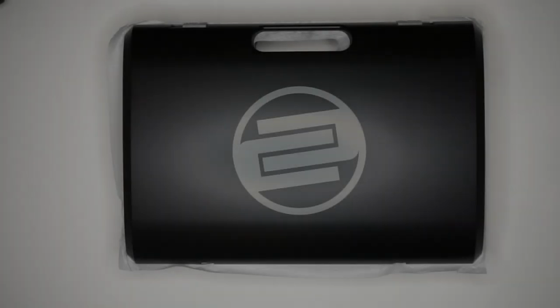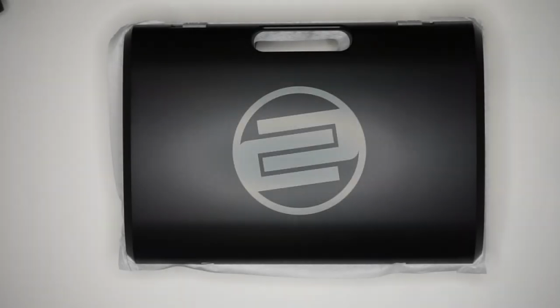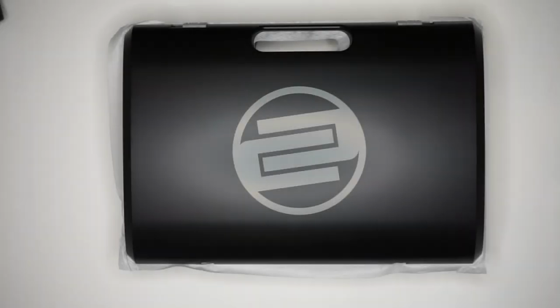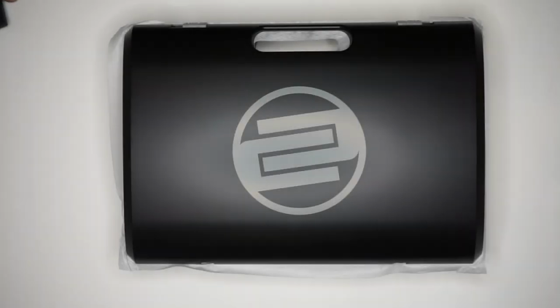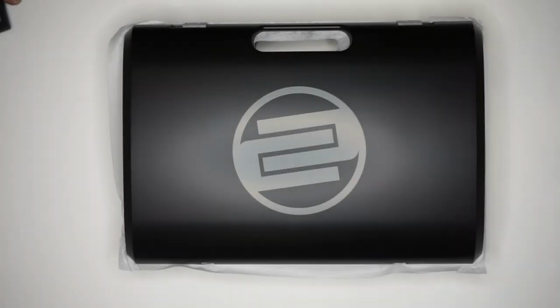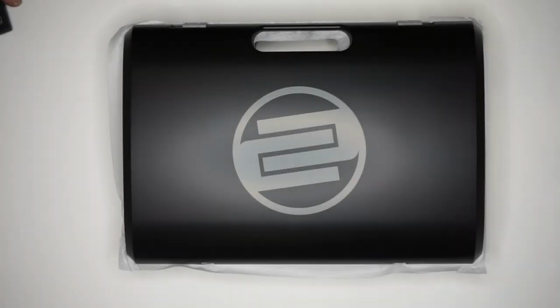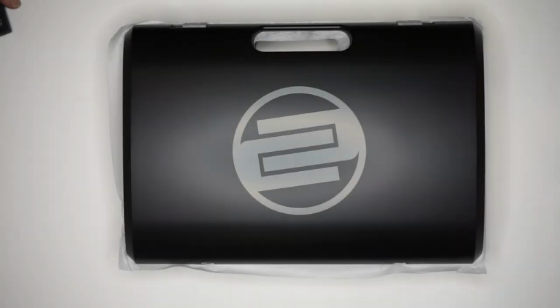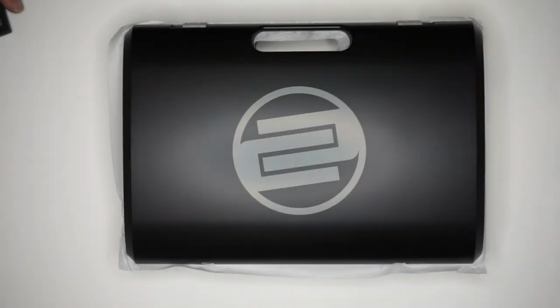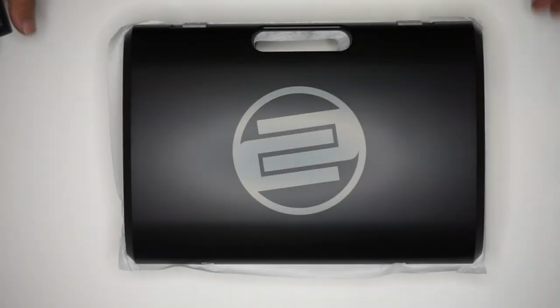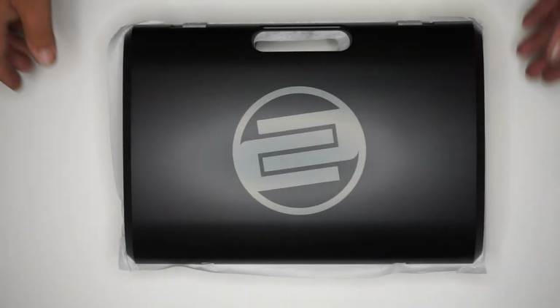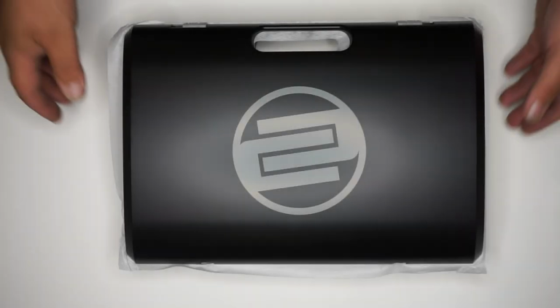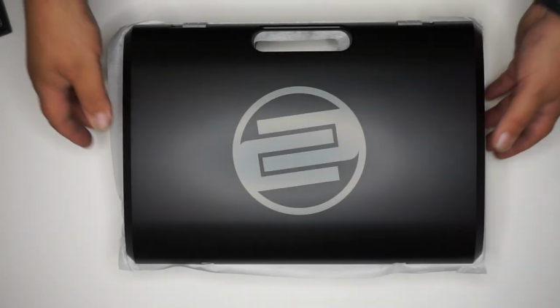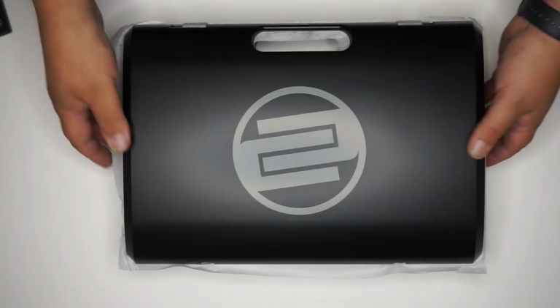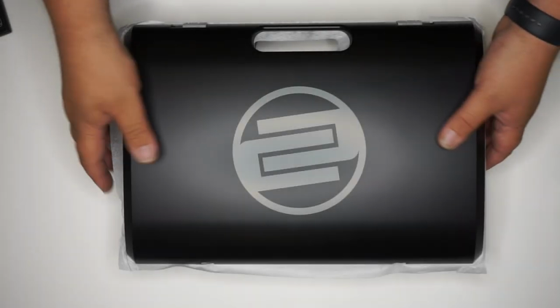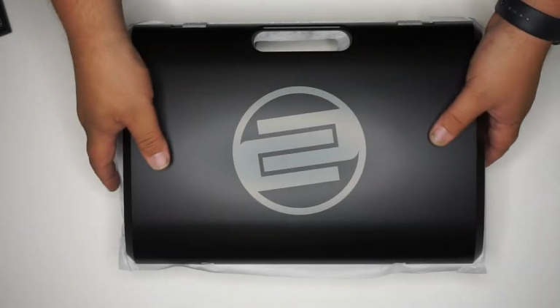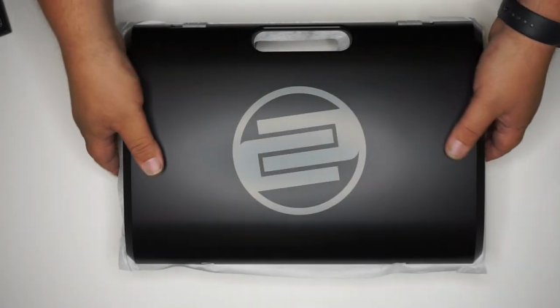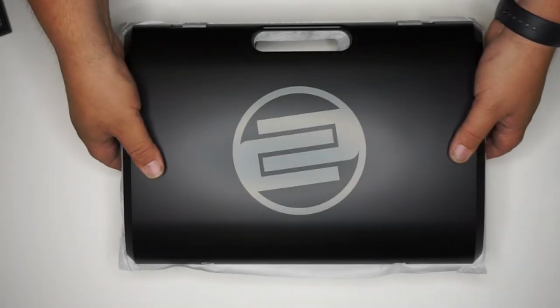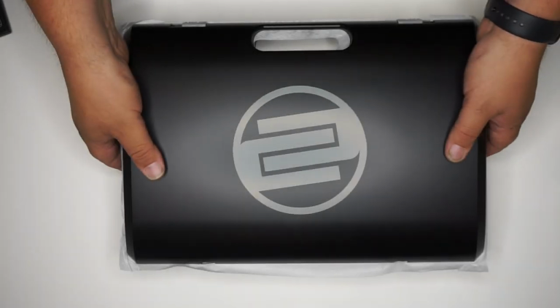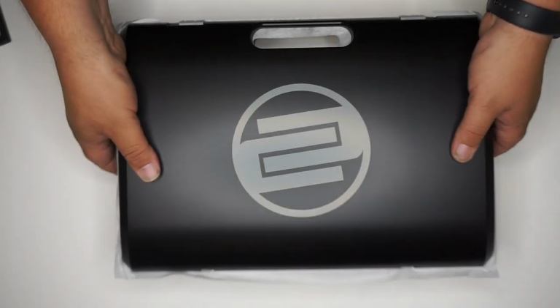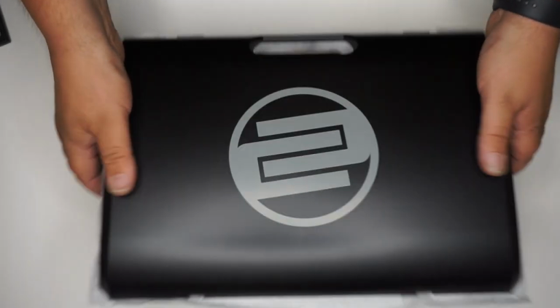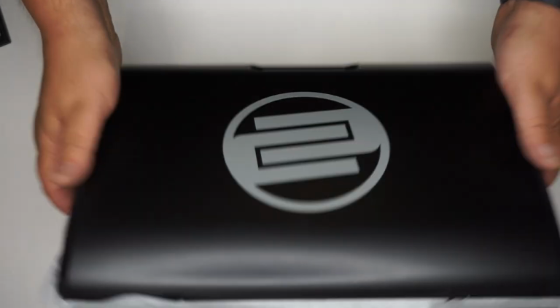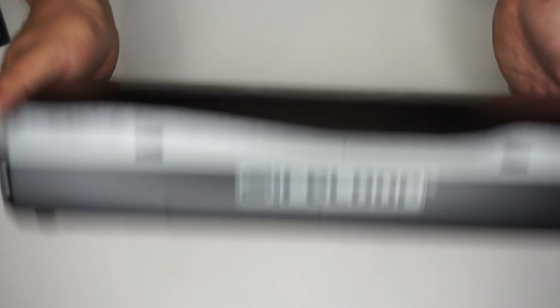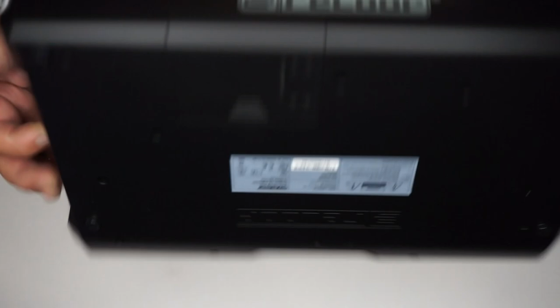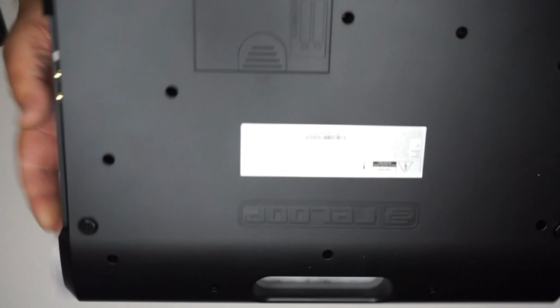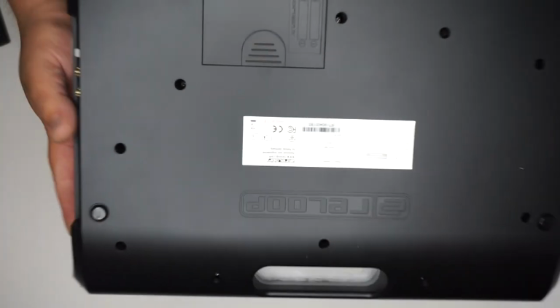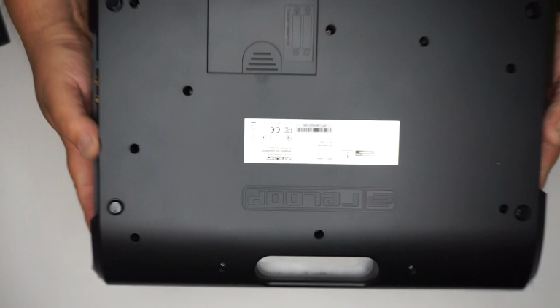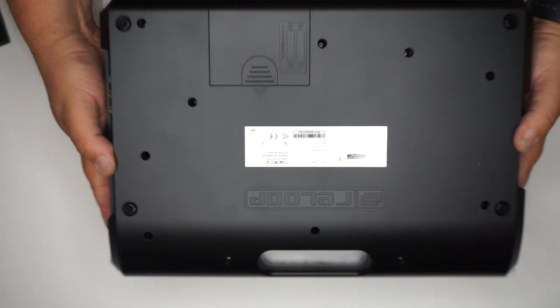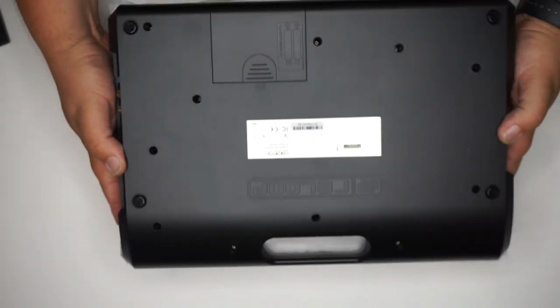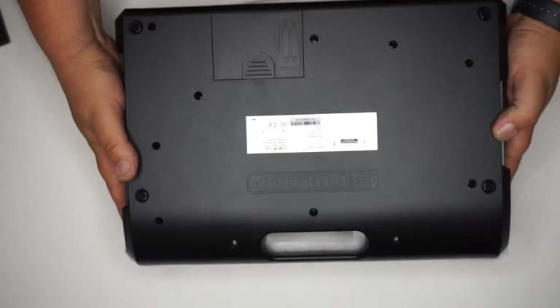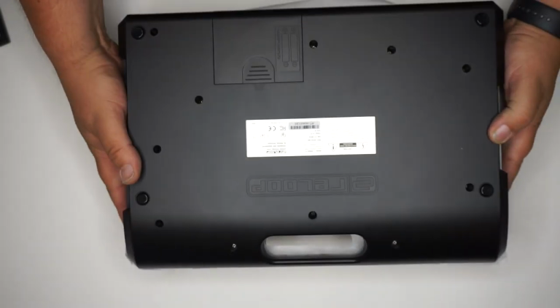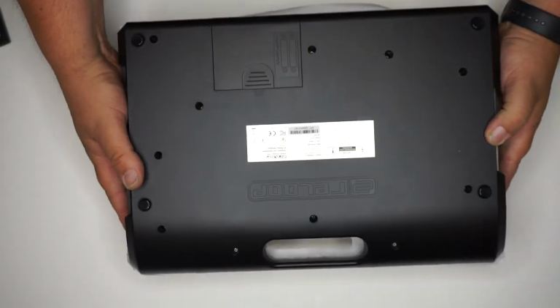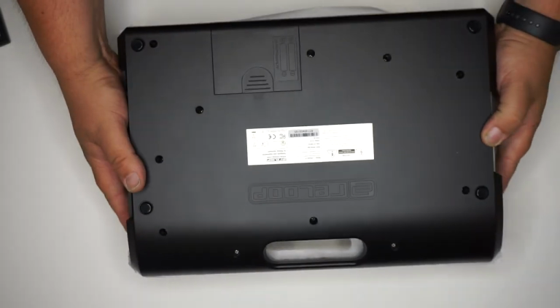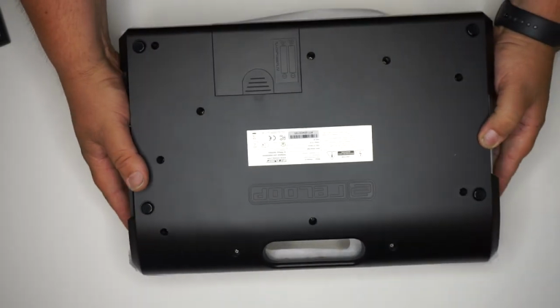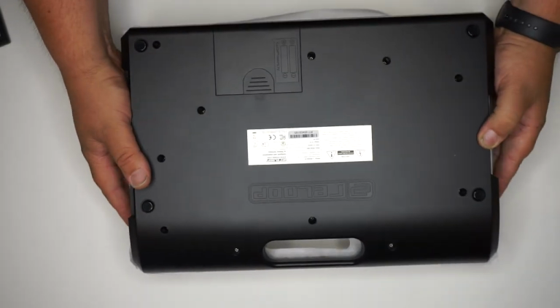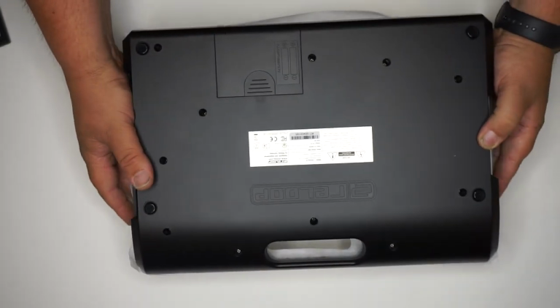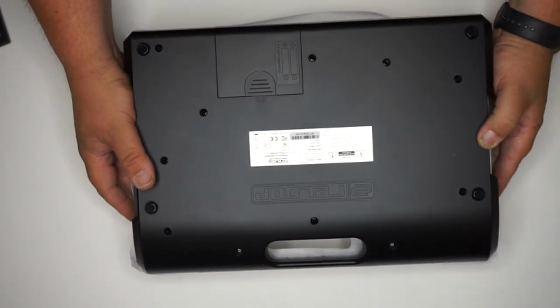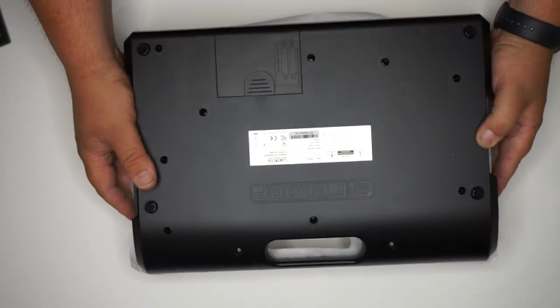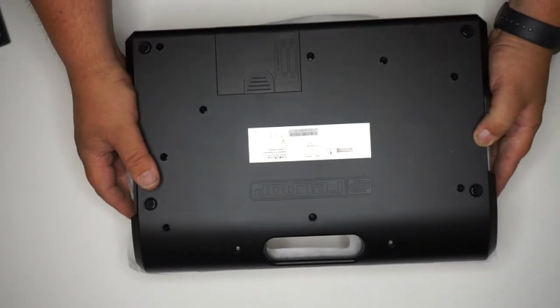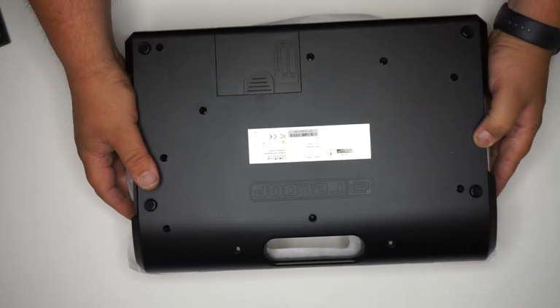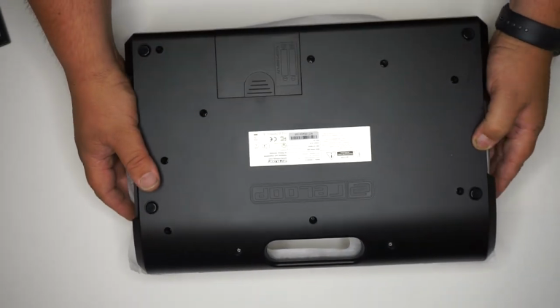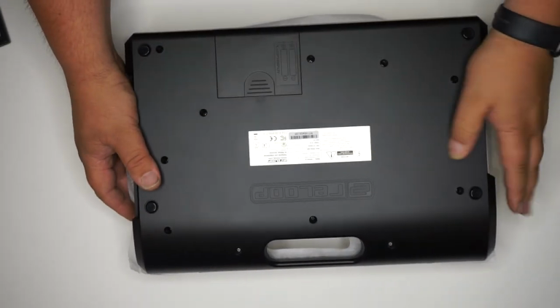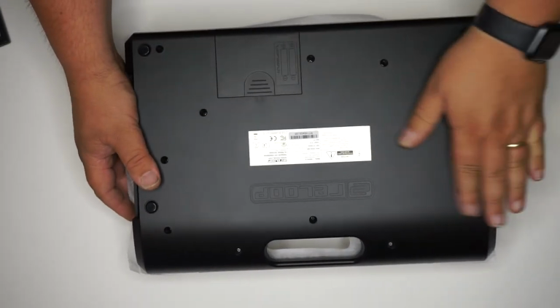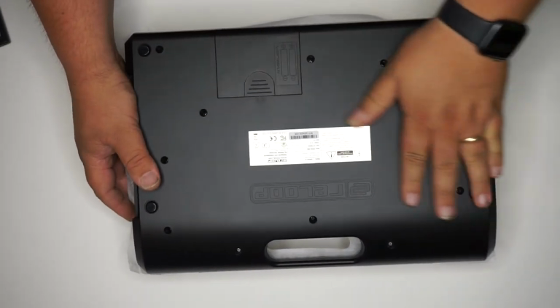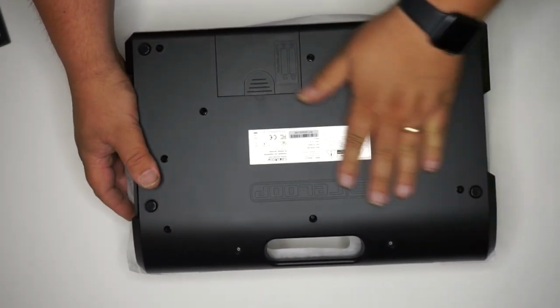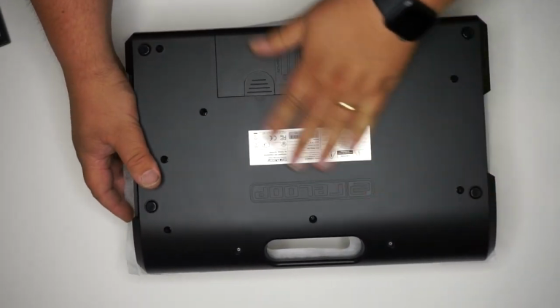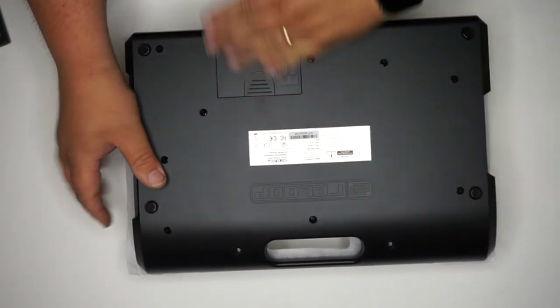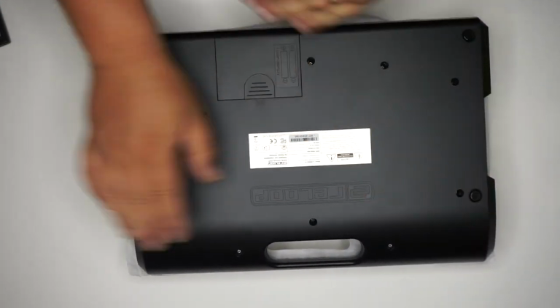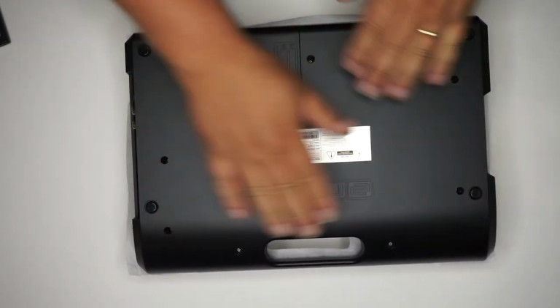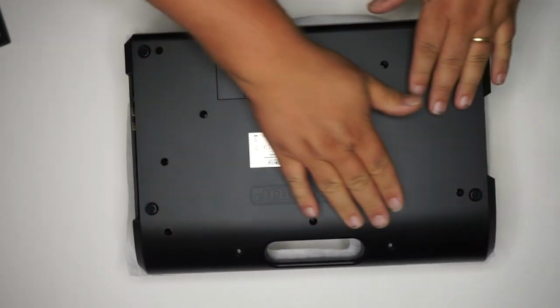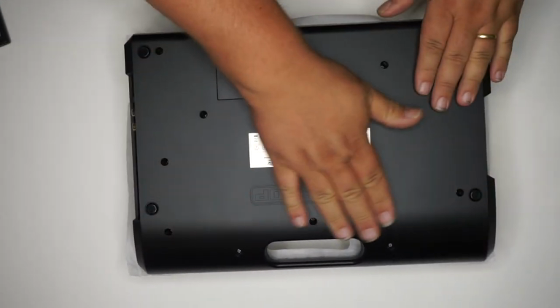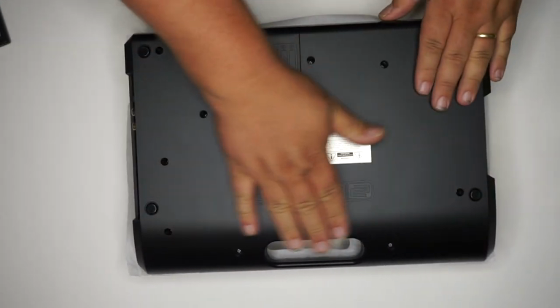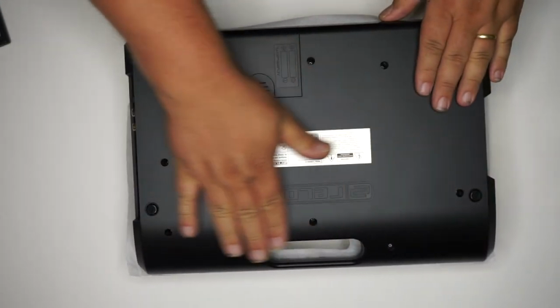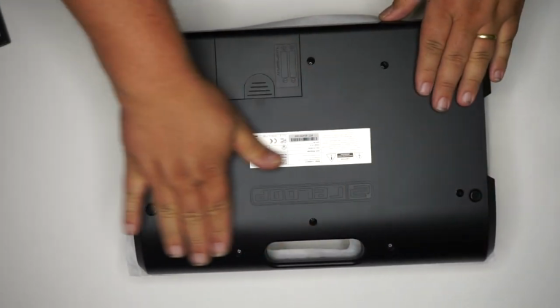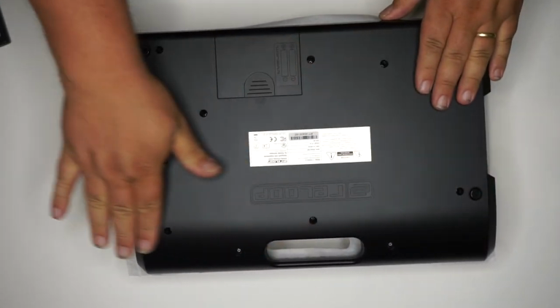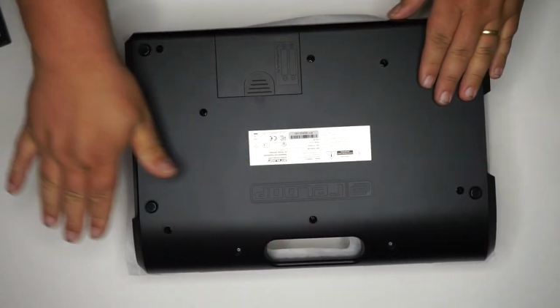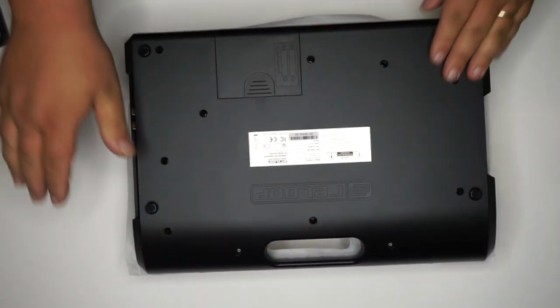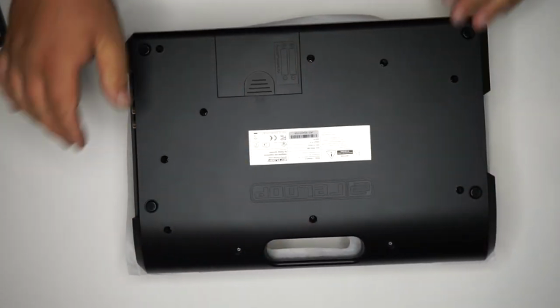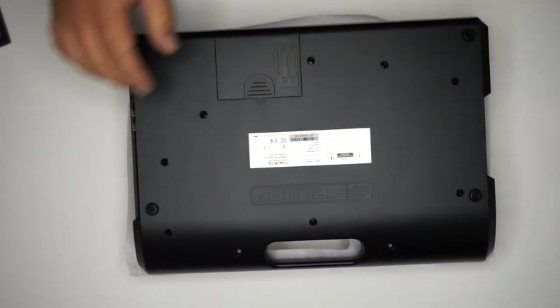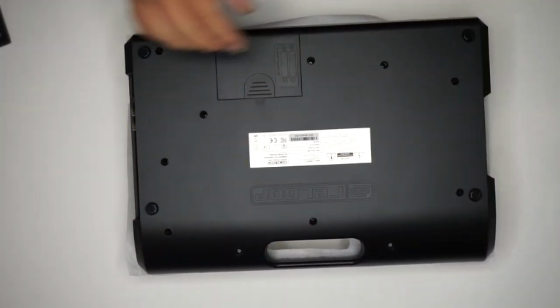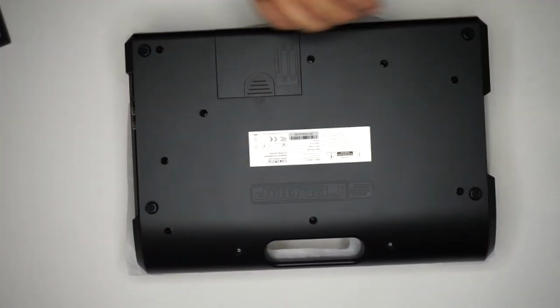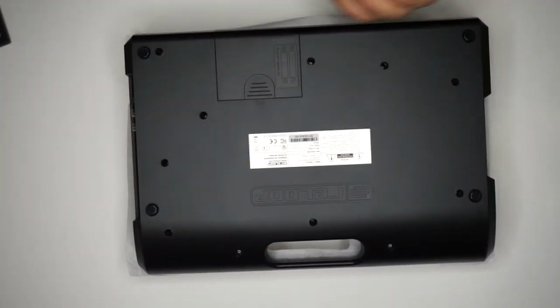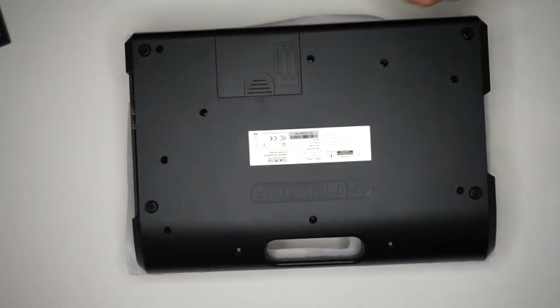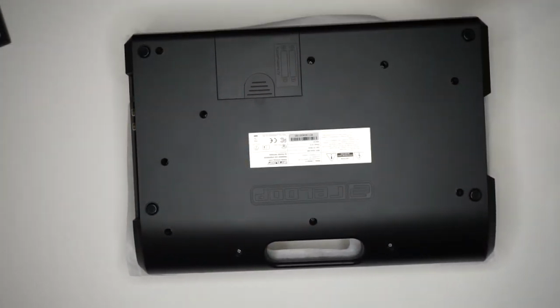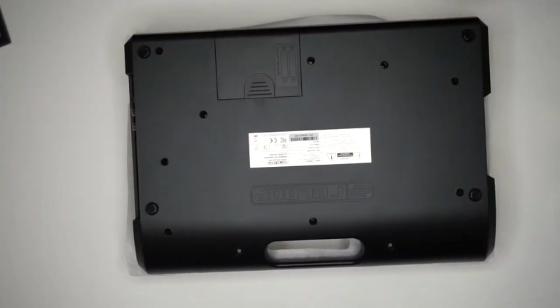This is the installation guide for the JDD SPC-B Tone Arm for the ReLoop Spin.